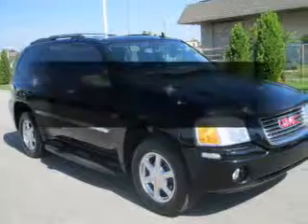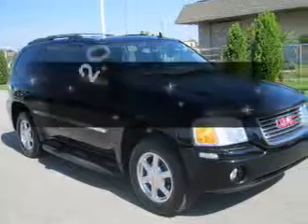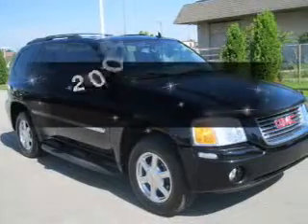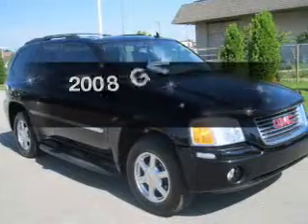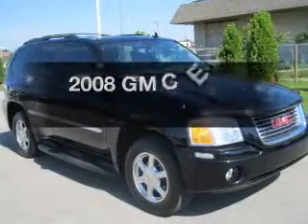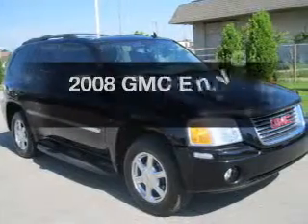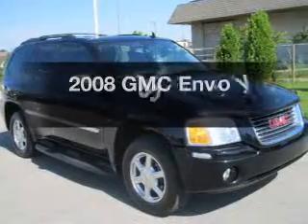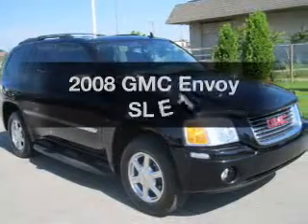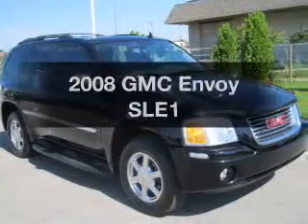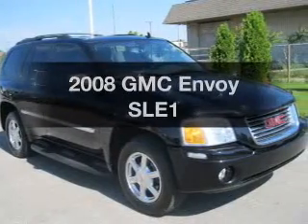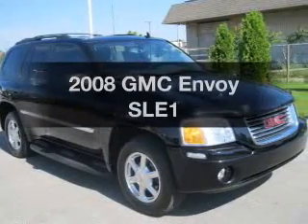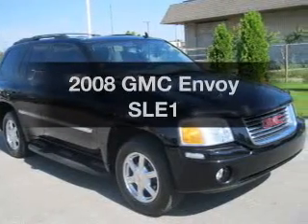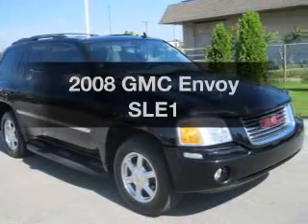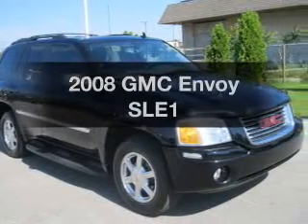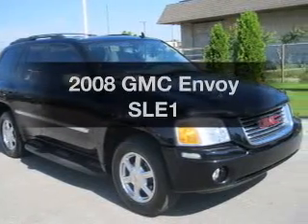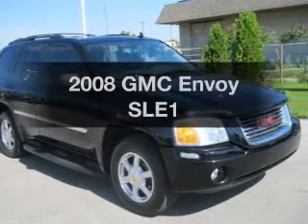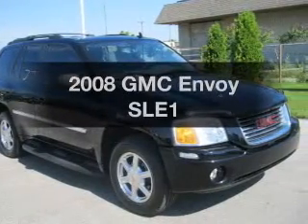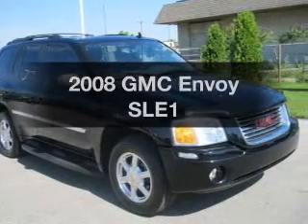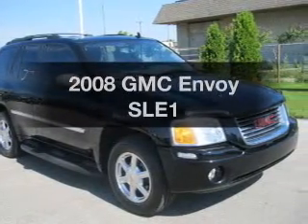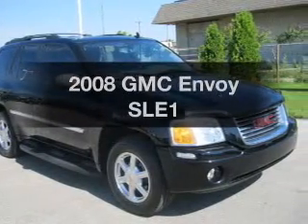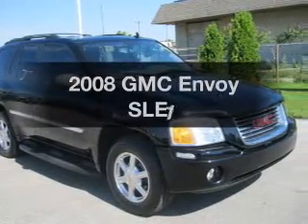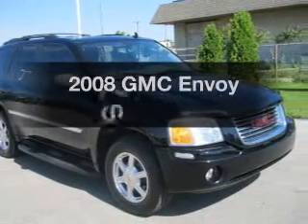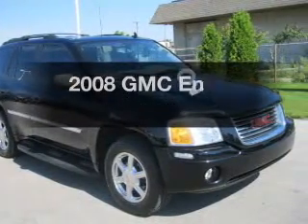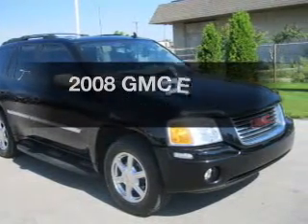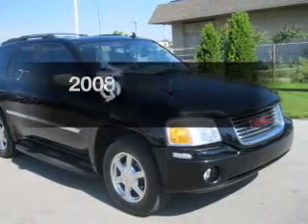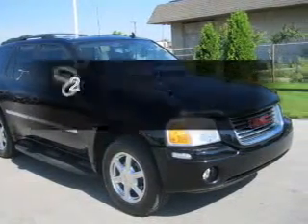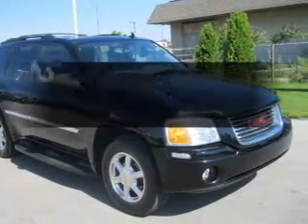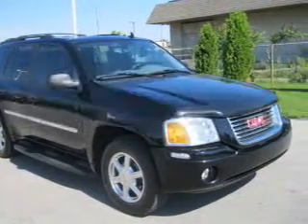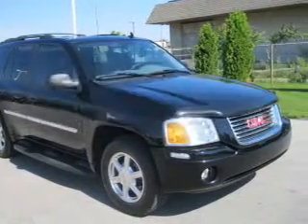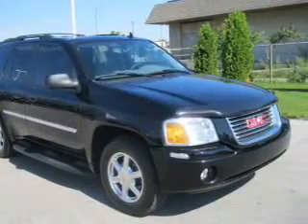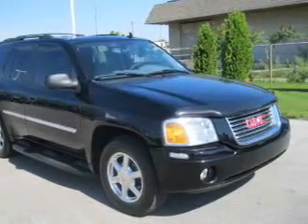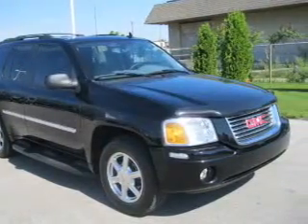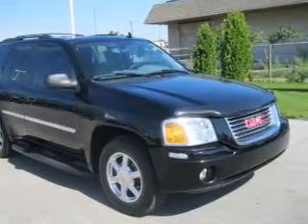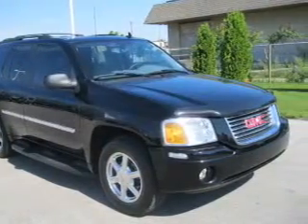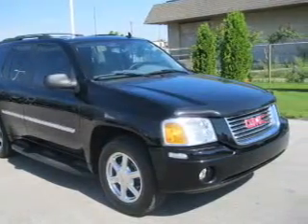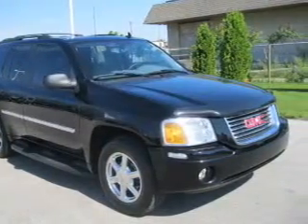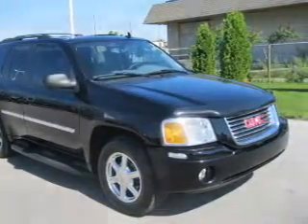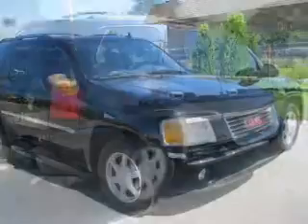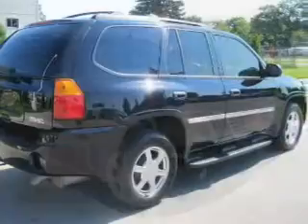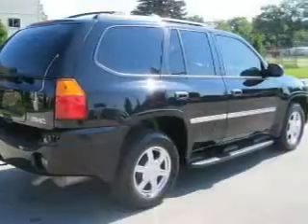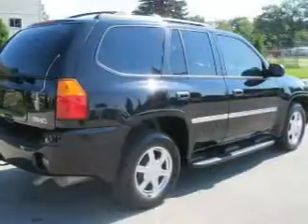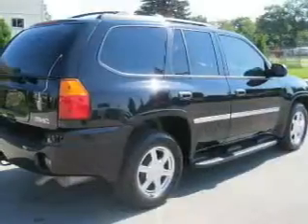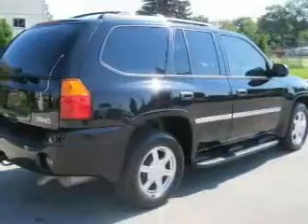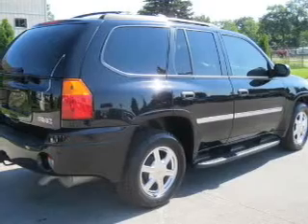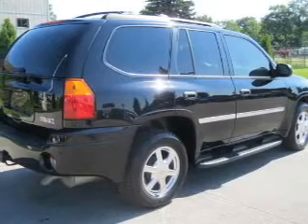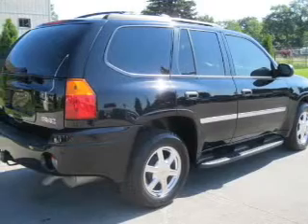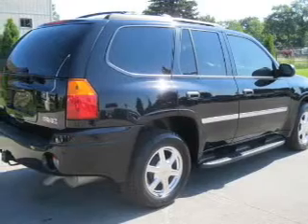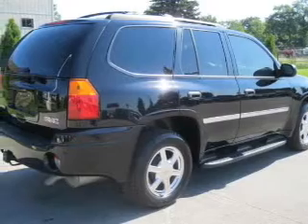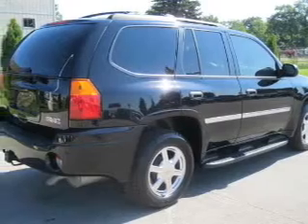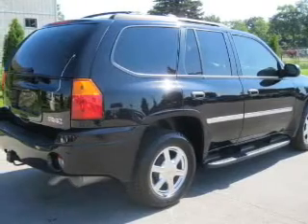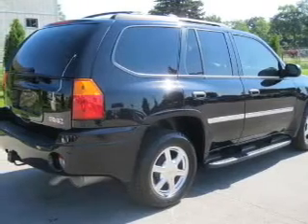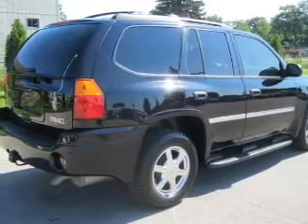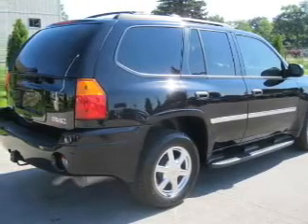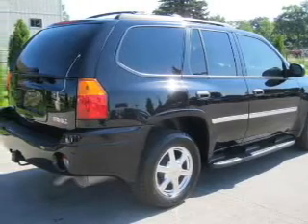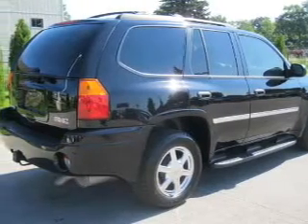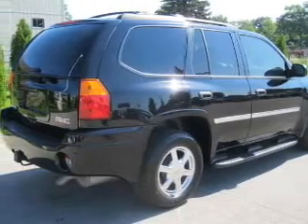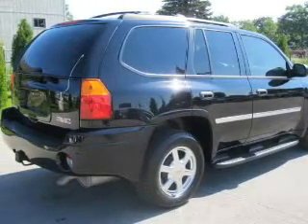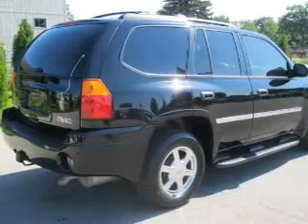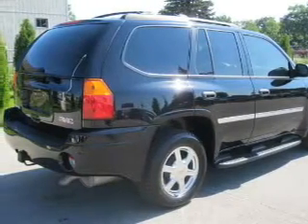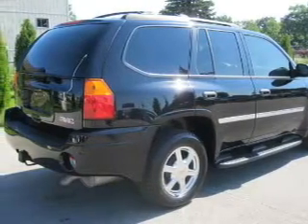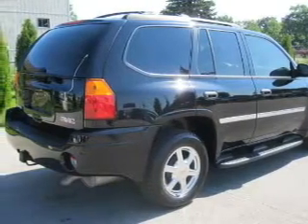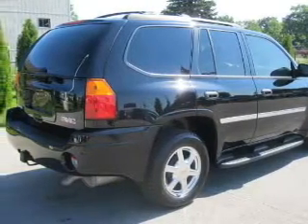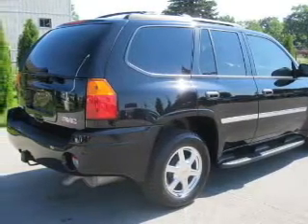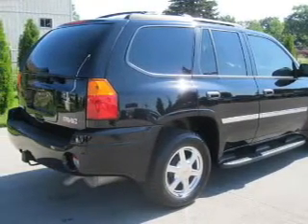Imagine yourself in this 2008 GMC Envoy. If you're looking for an automobile with great attributes, look no further.